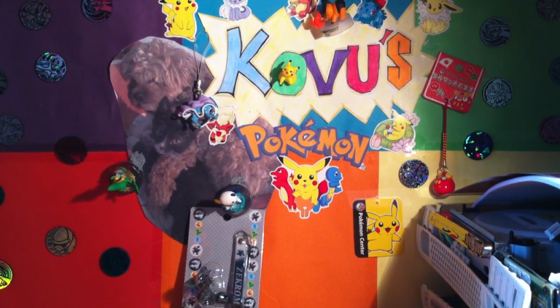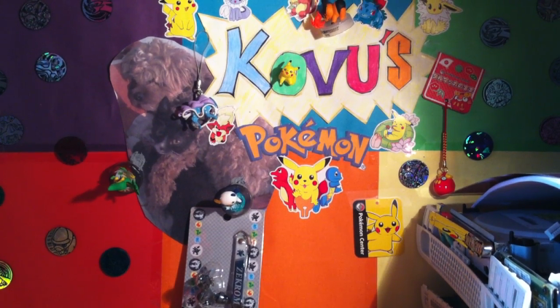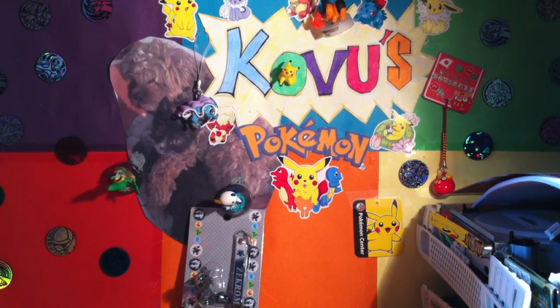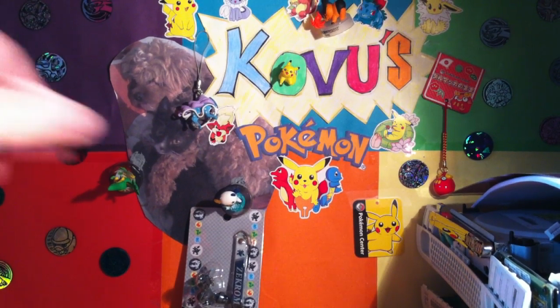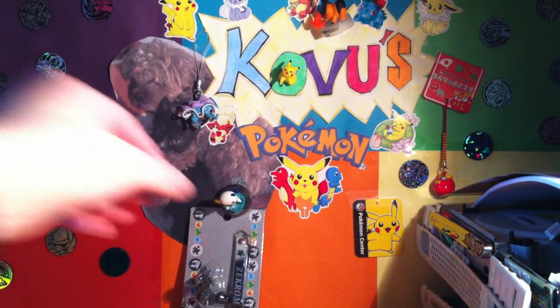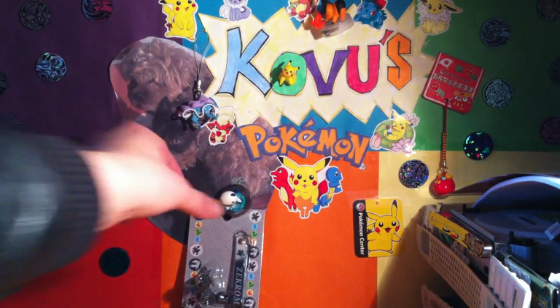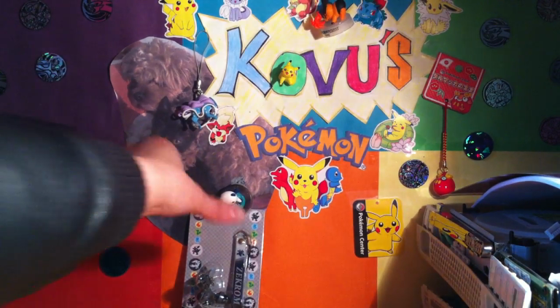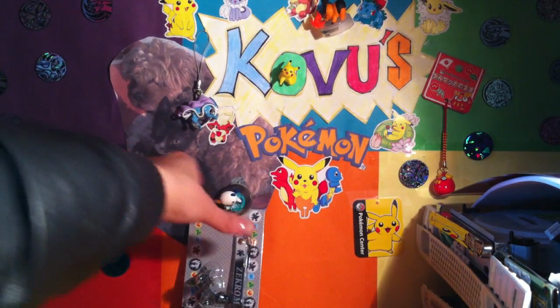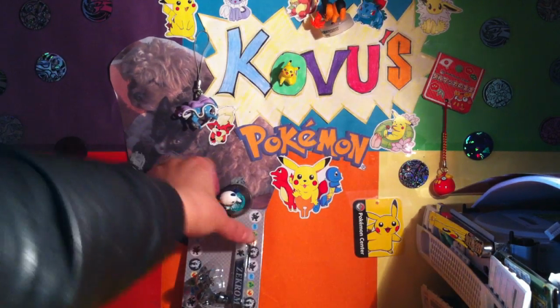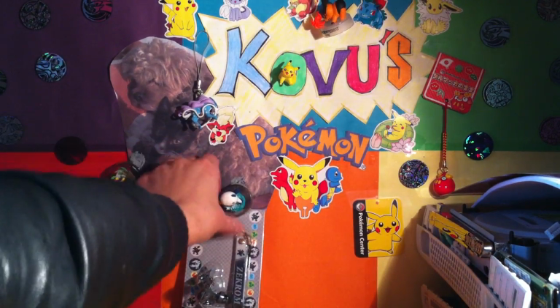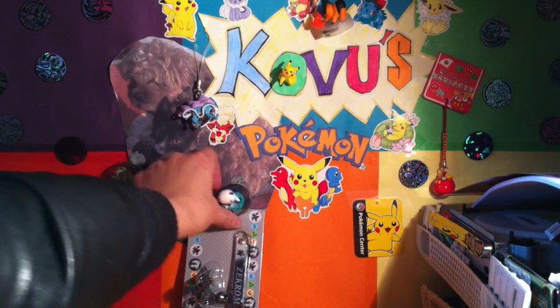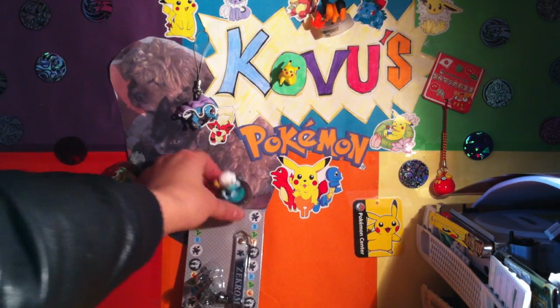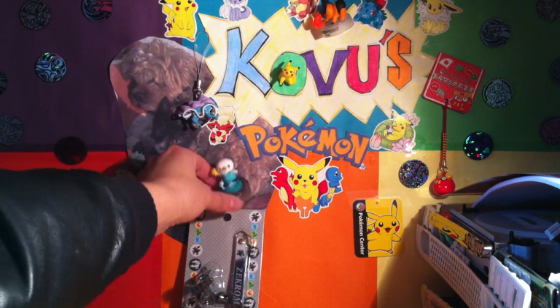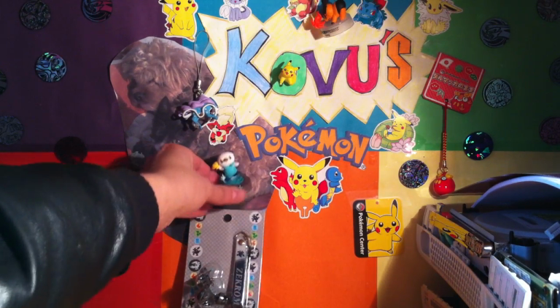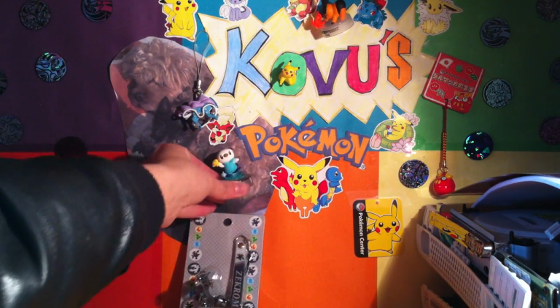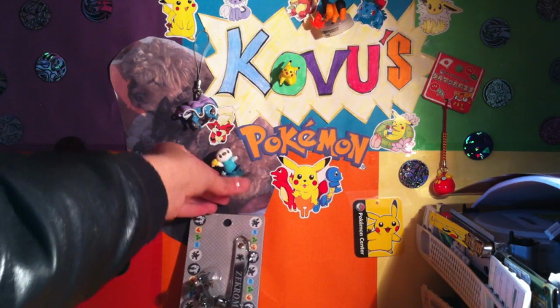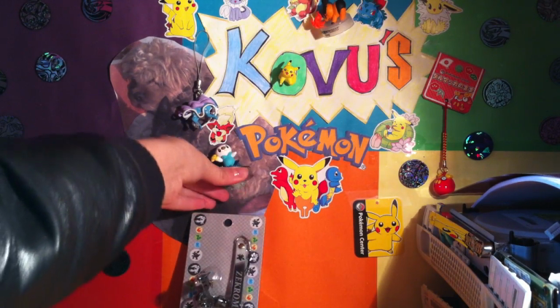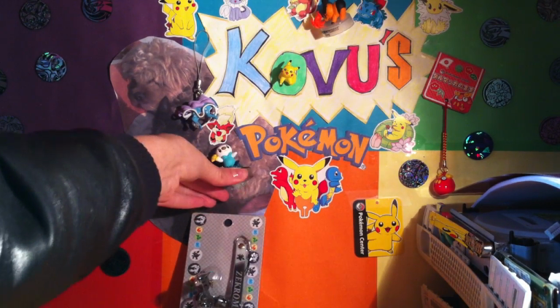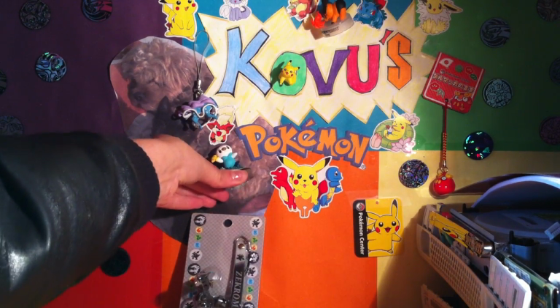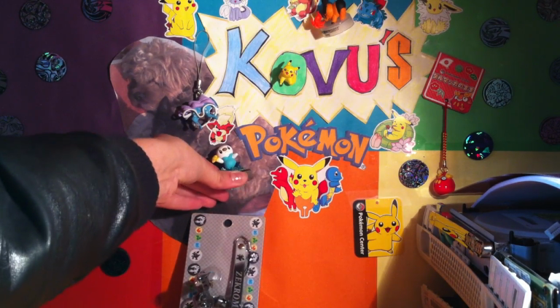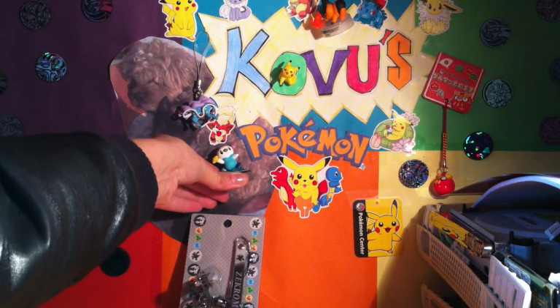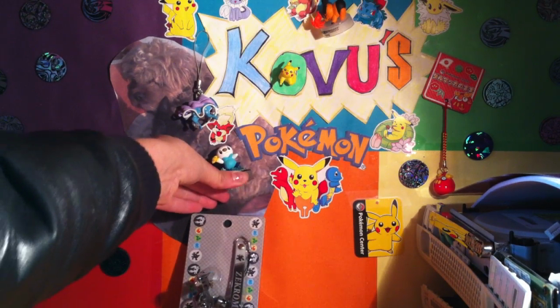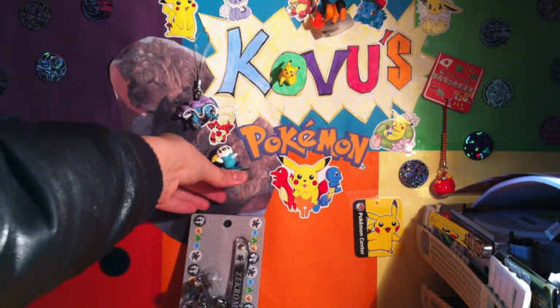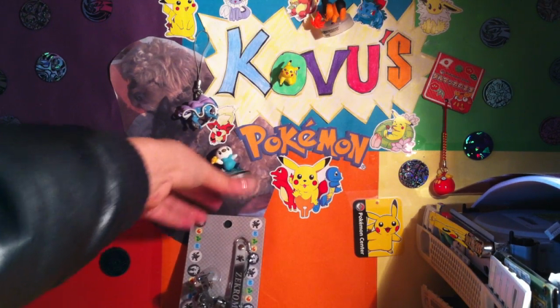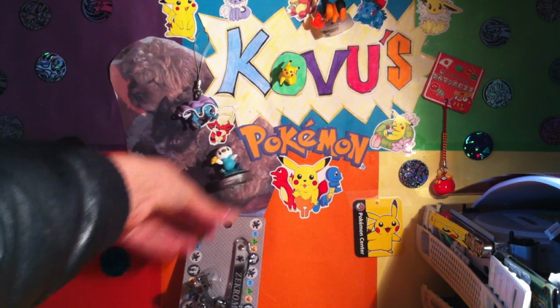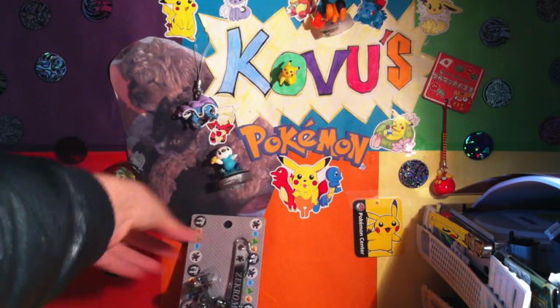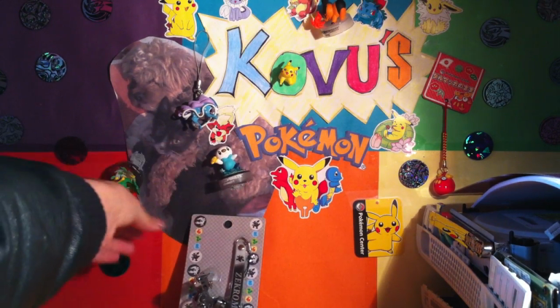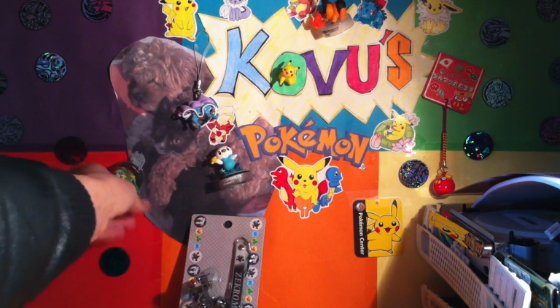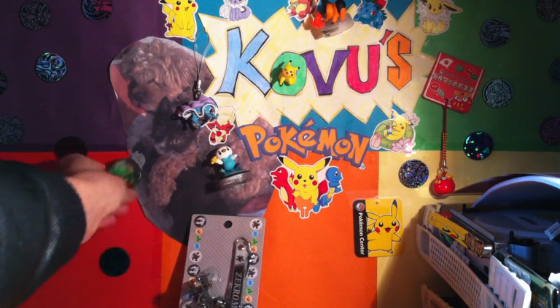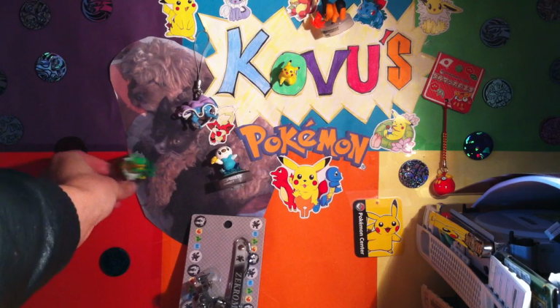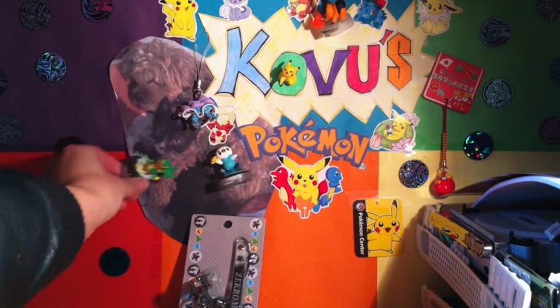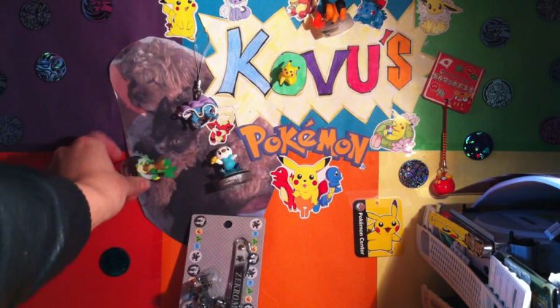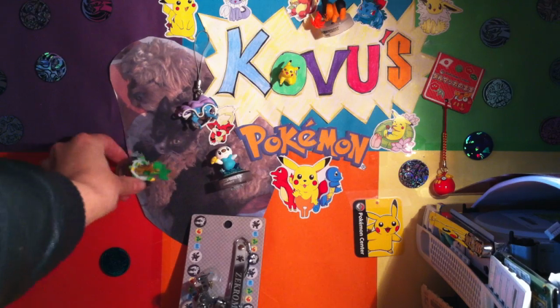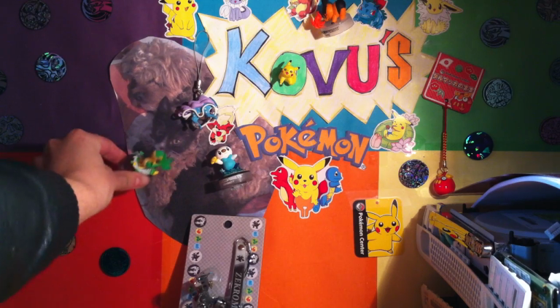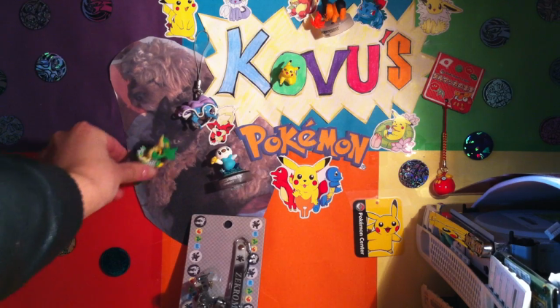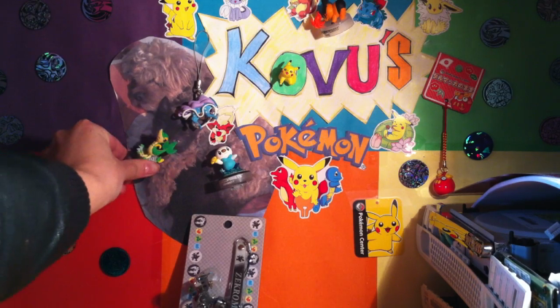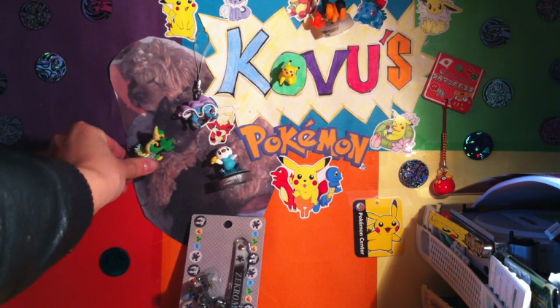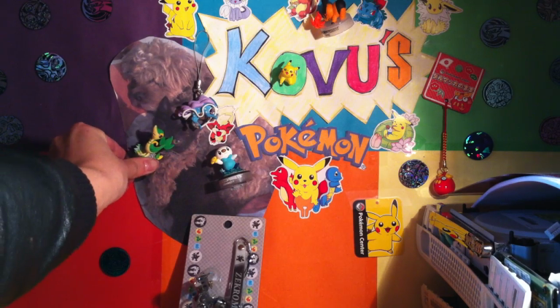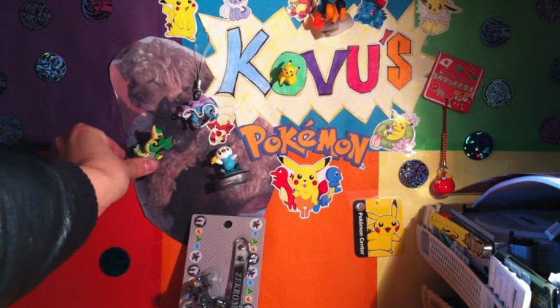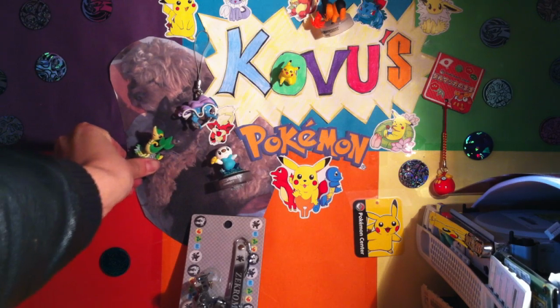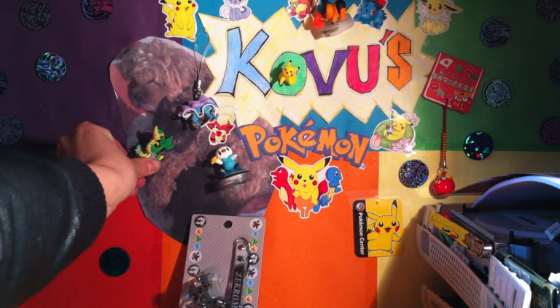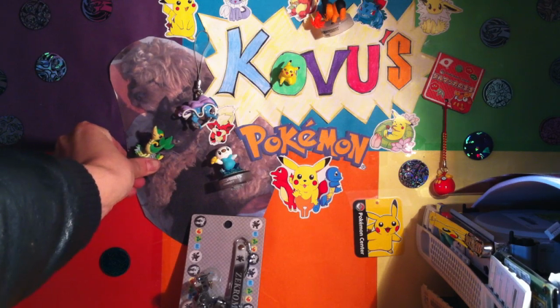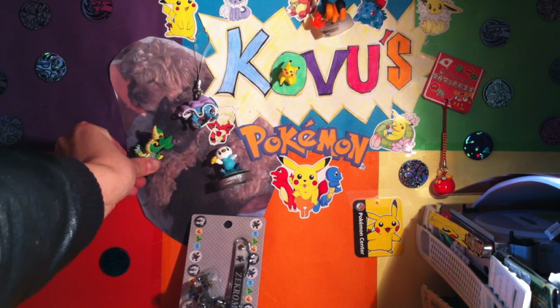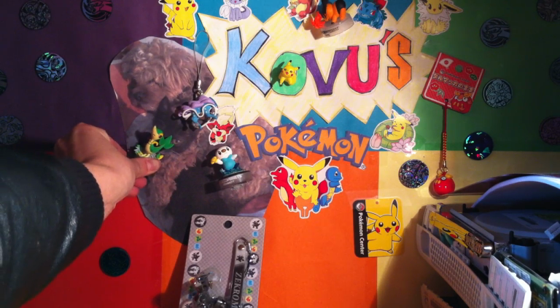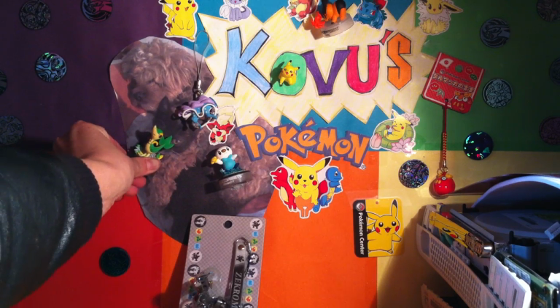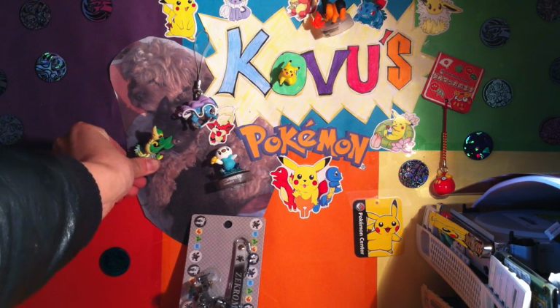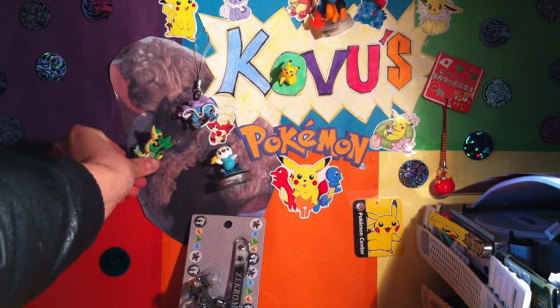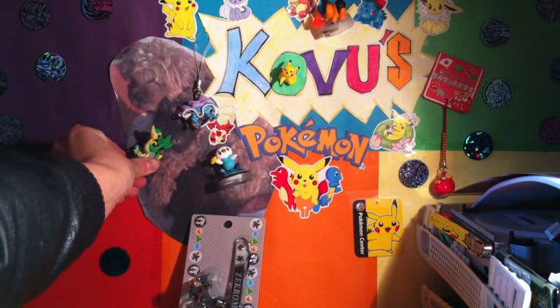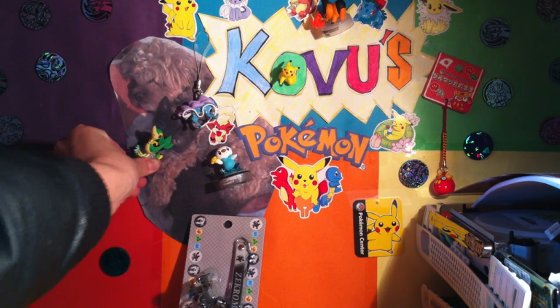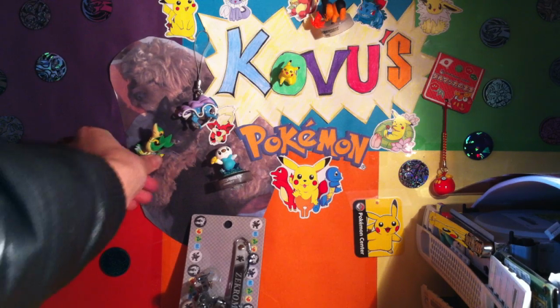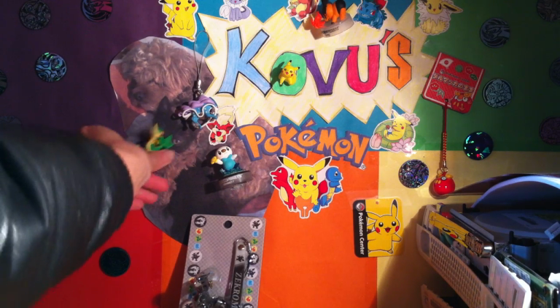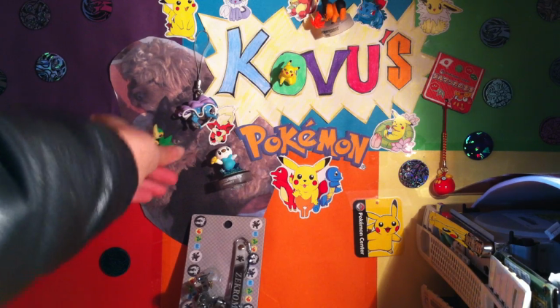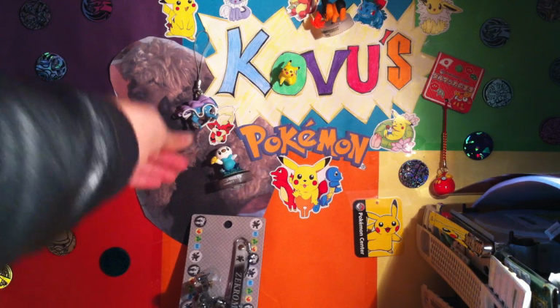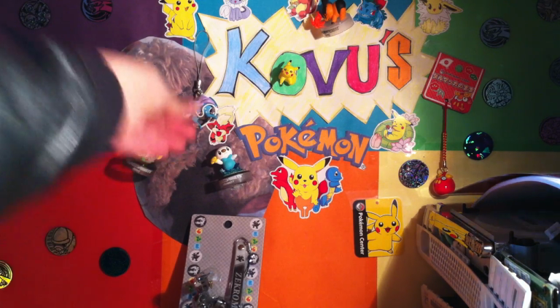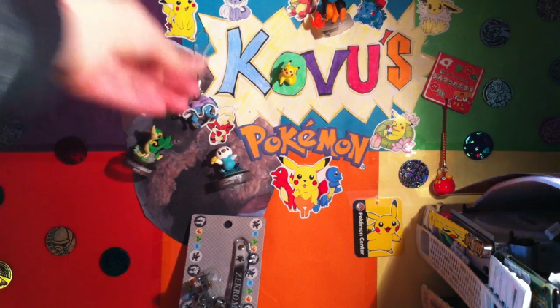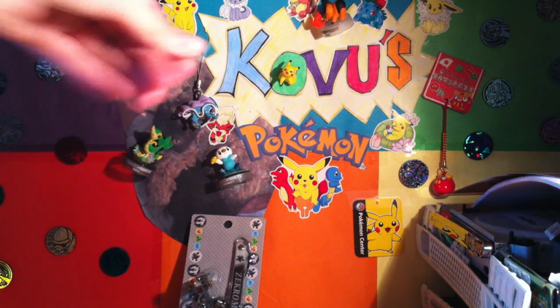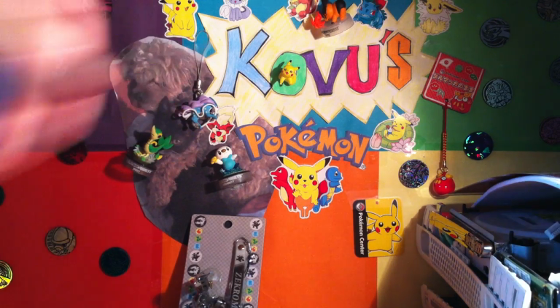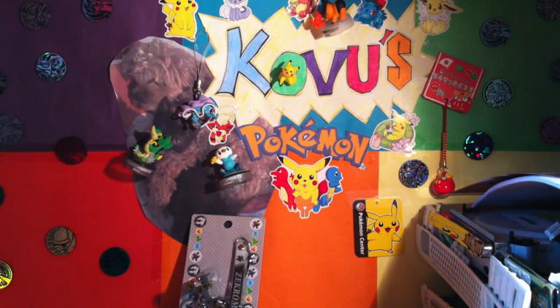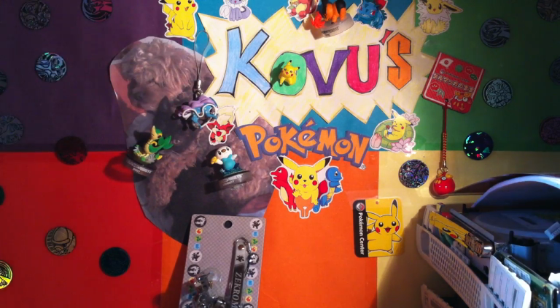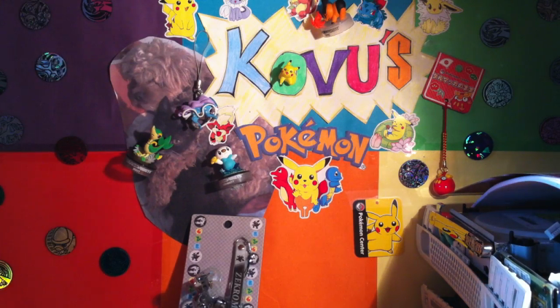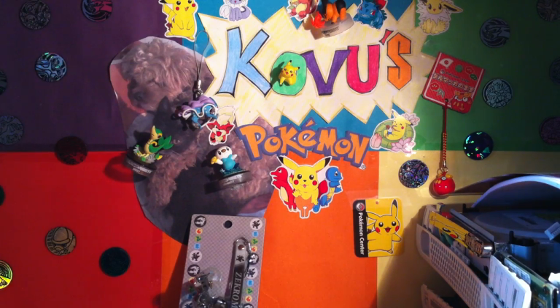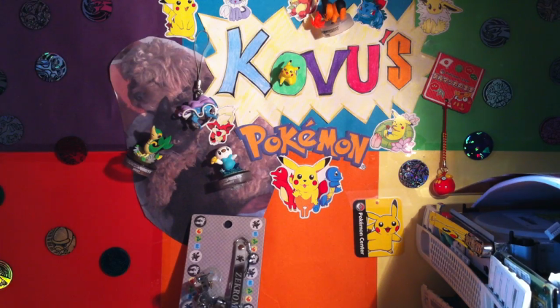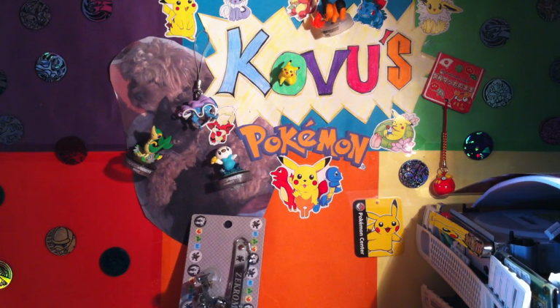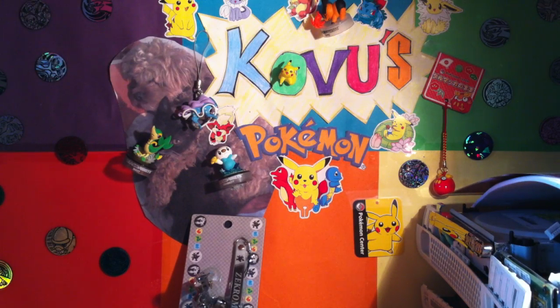Welcome back to Kovu's Pokemon. Just a minute while I fix up Oshawott and Snivy who have fallen over.